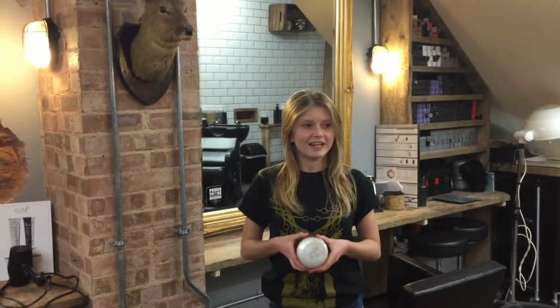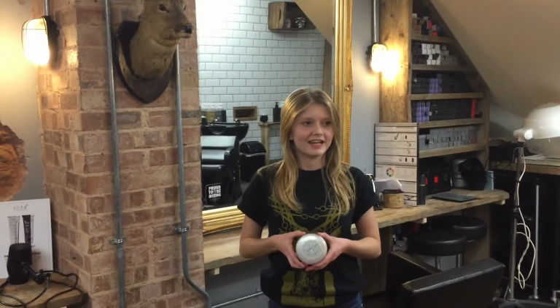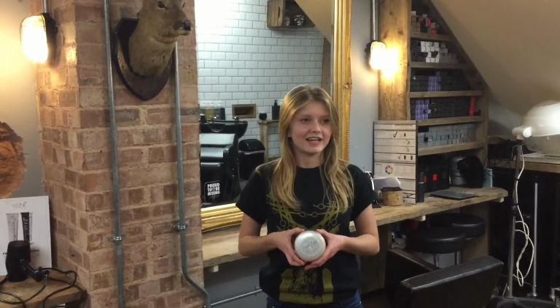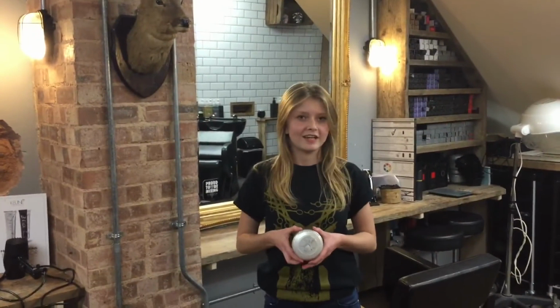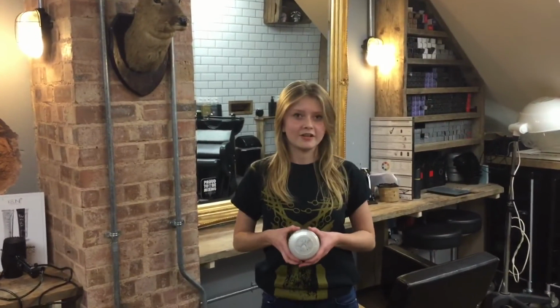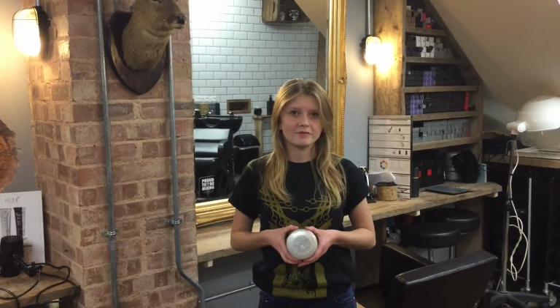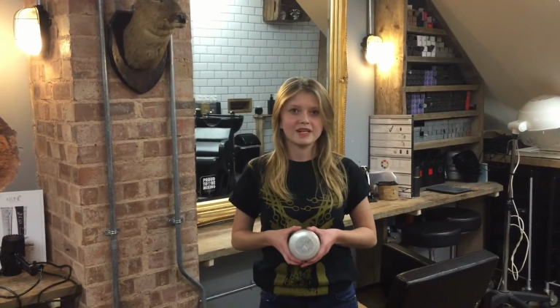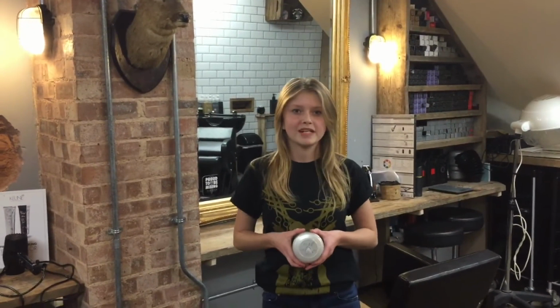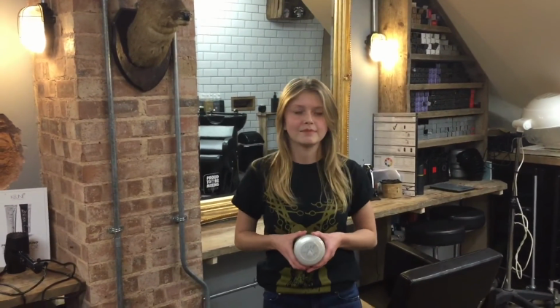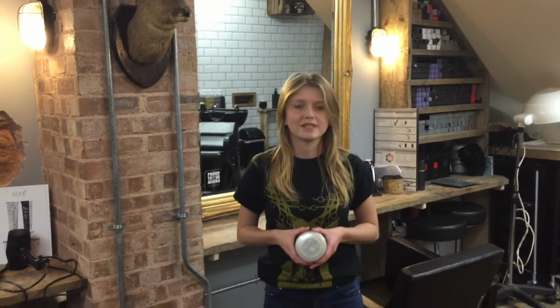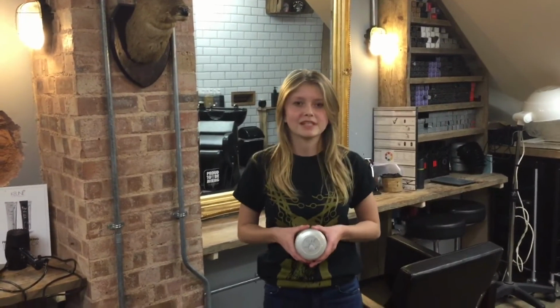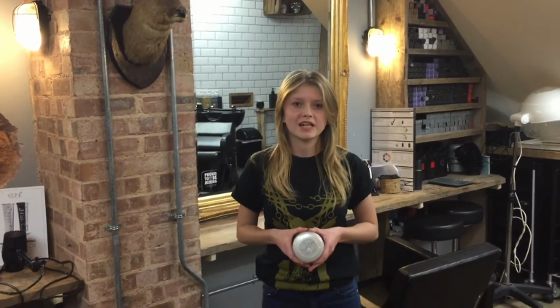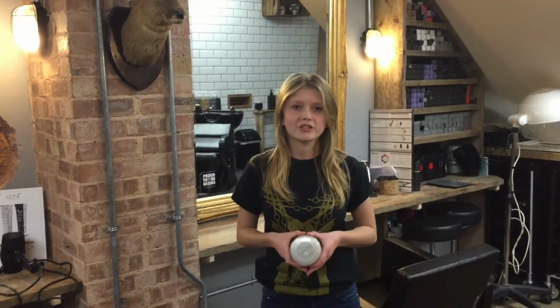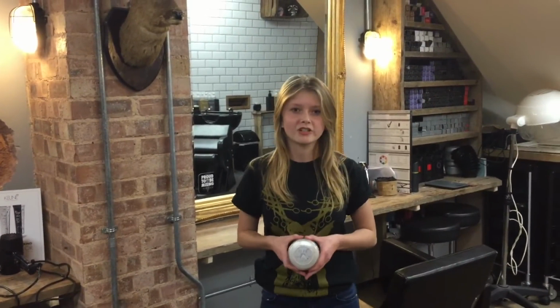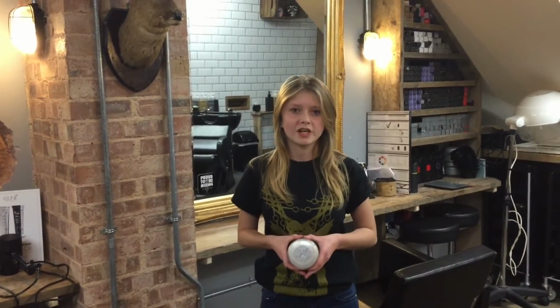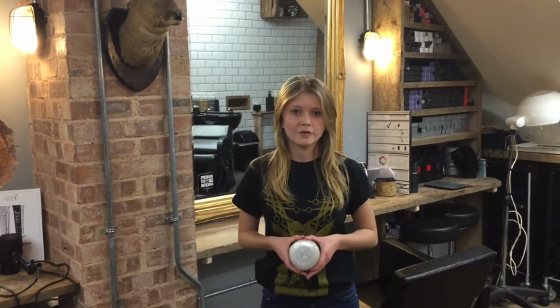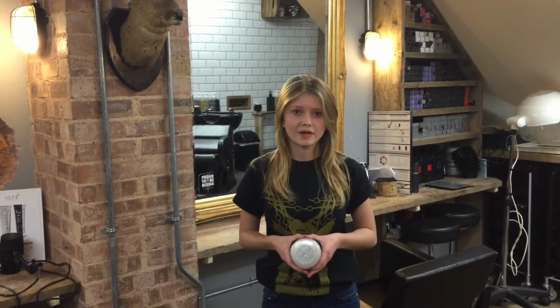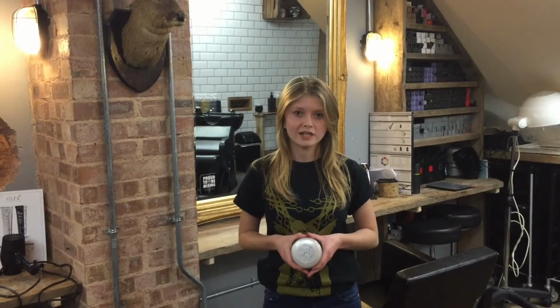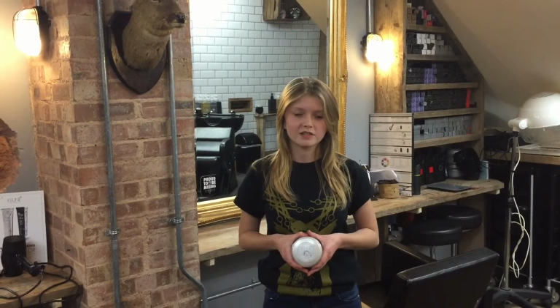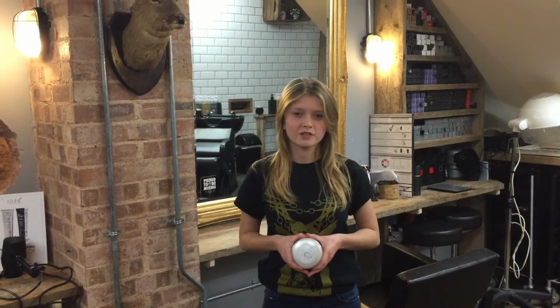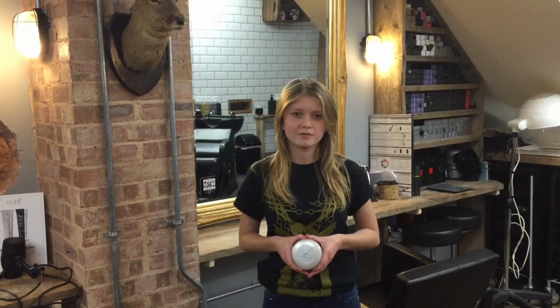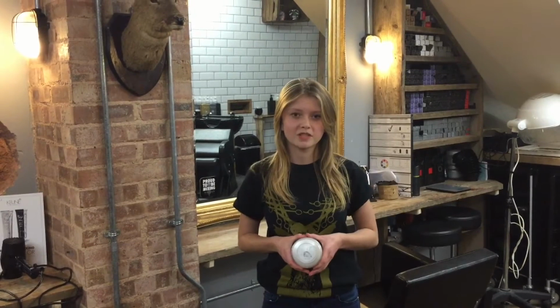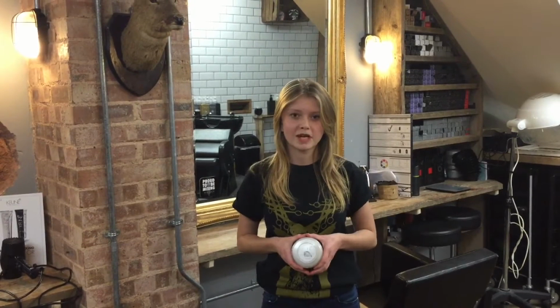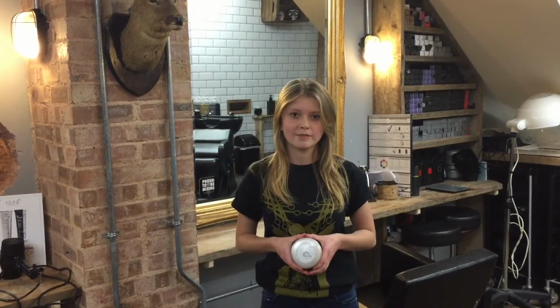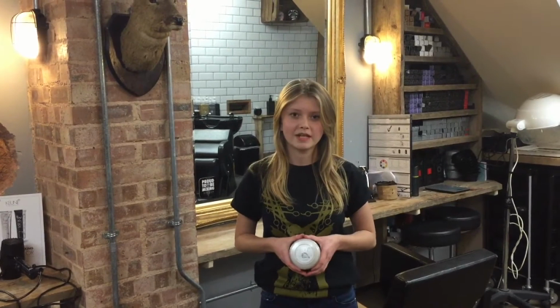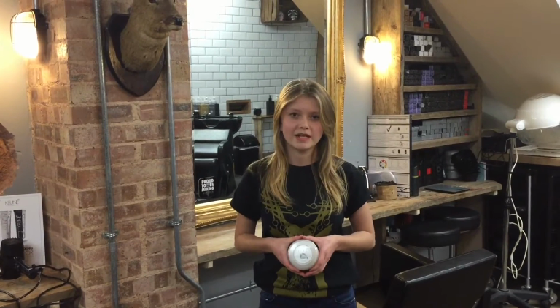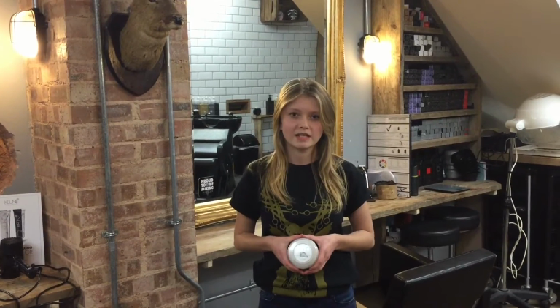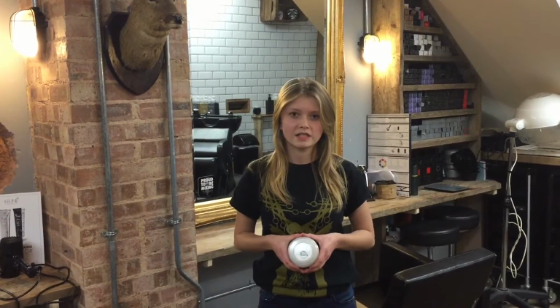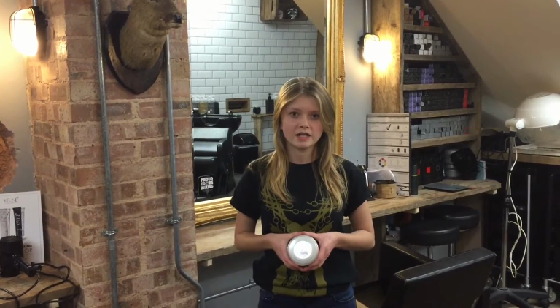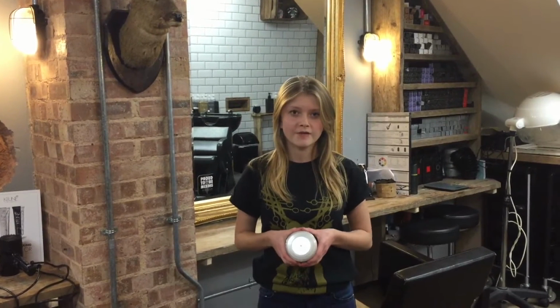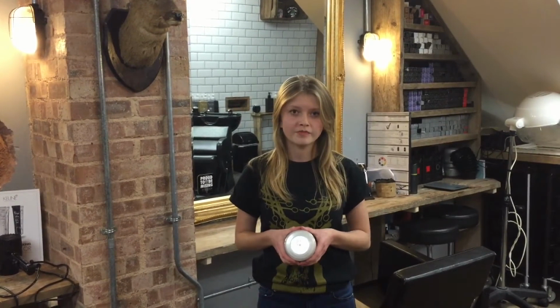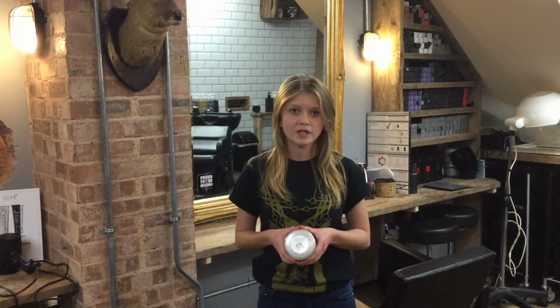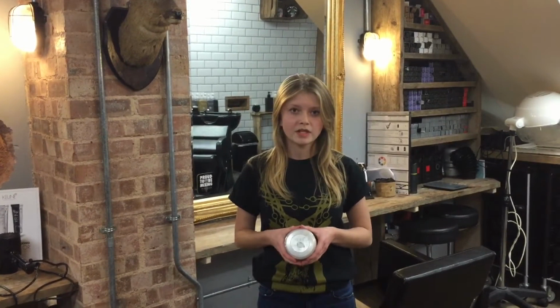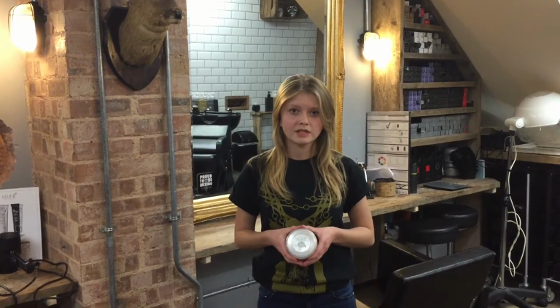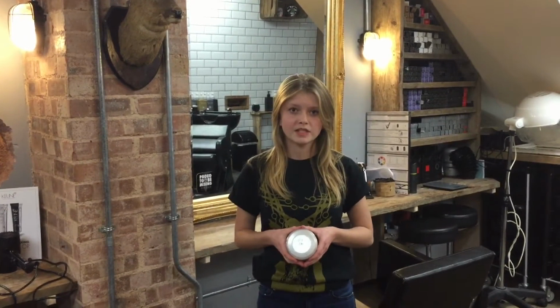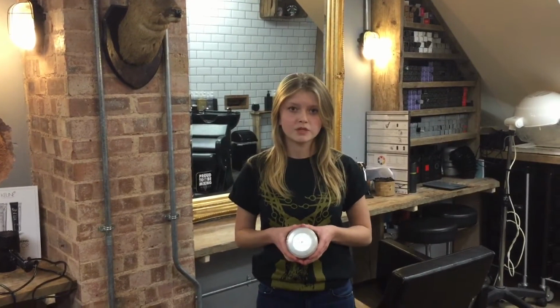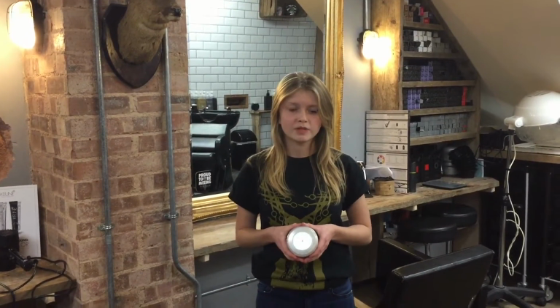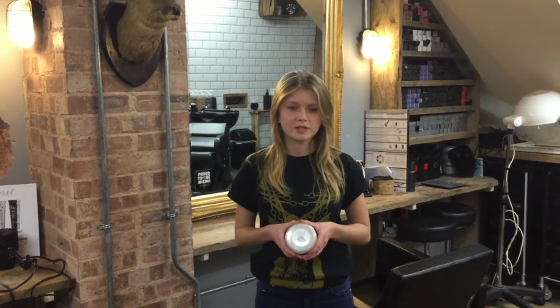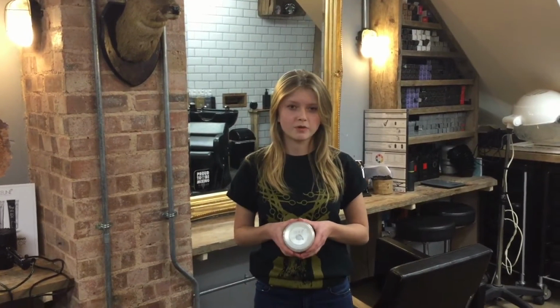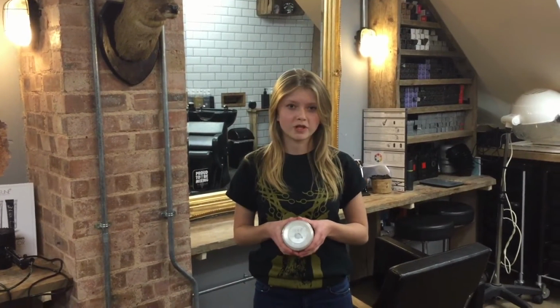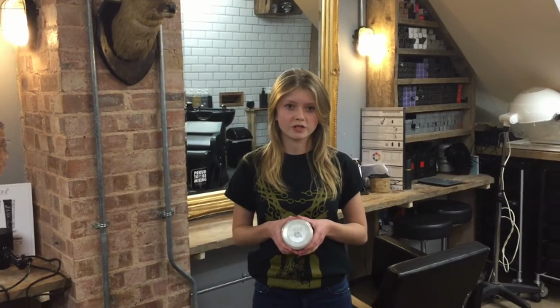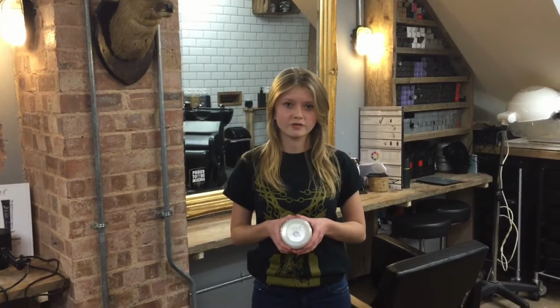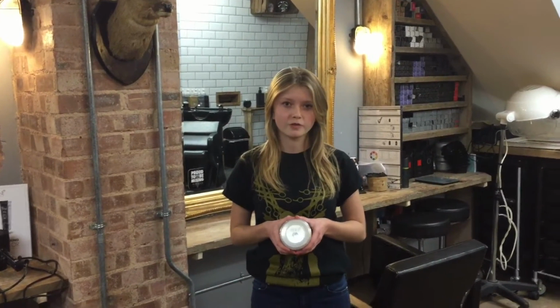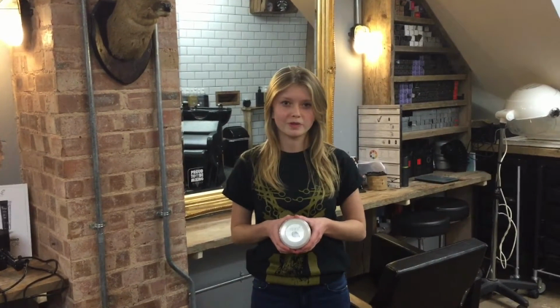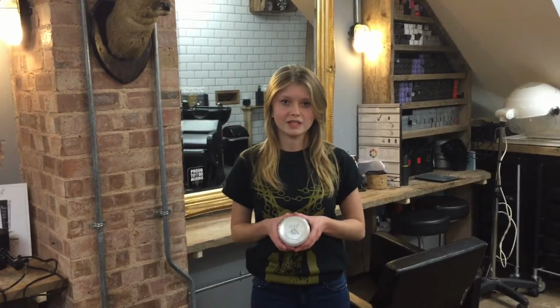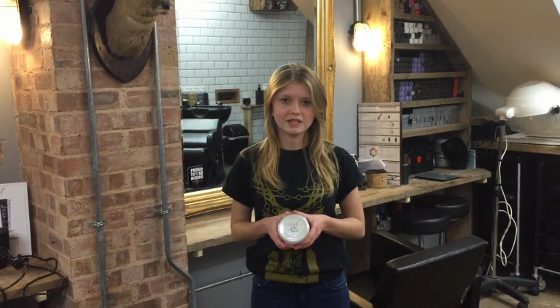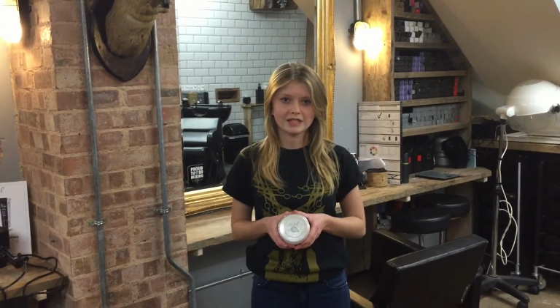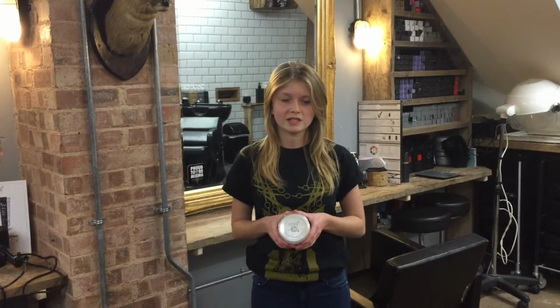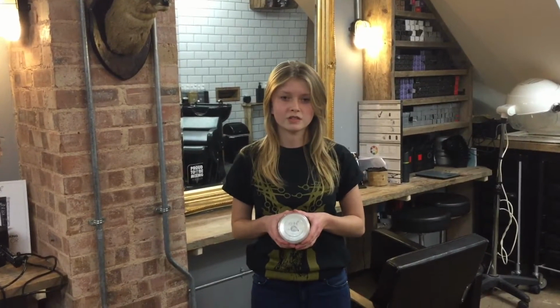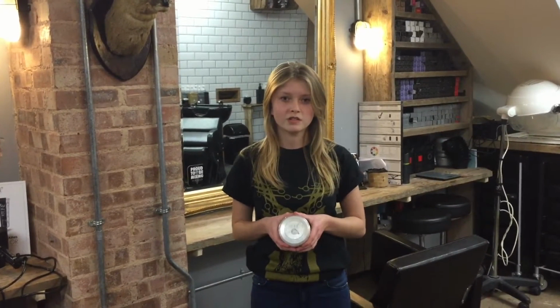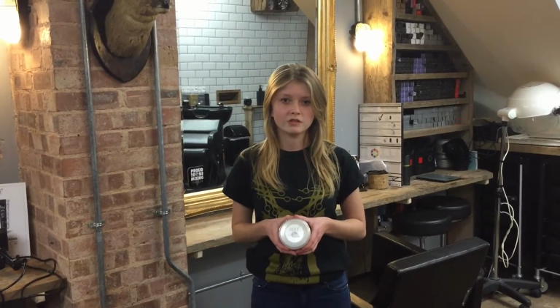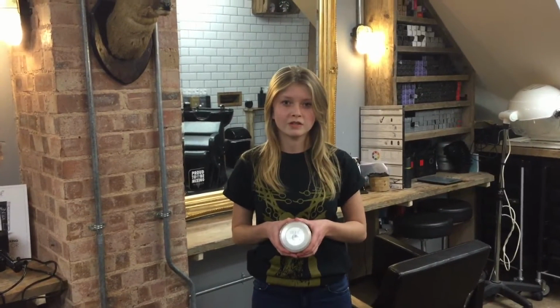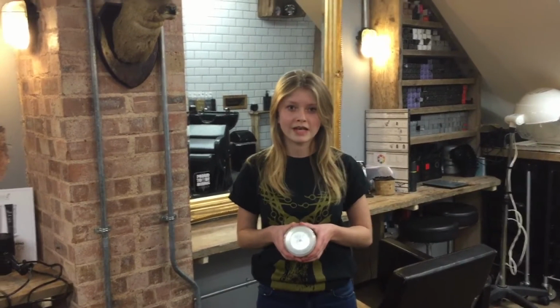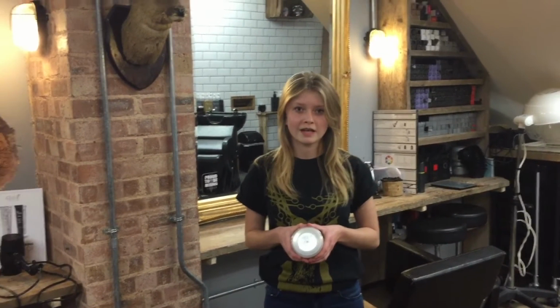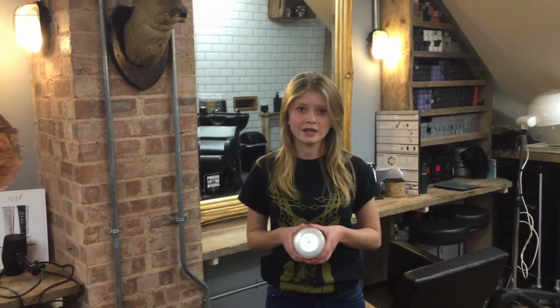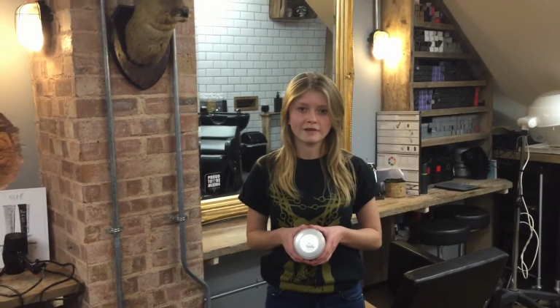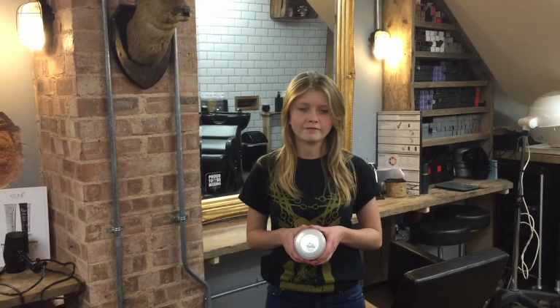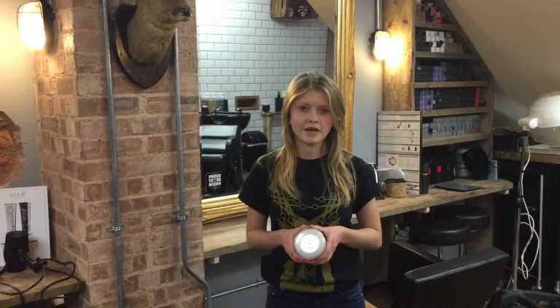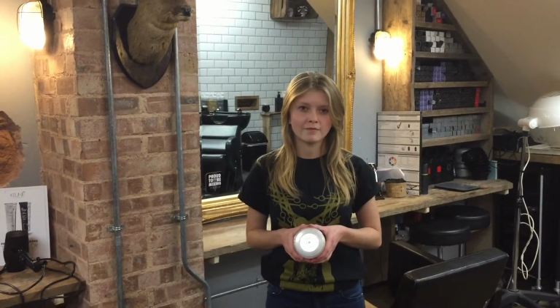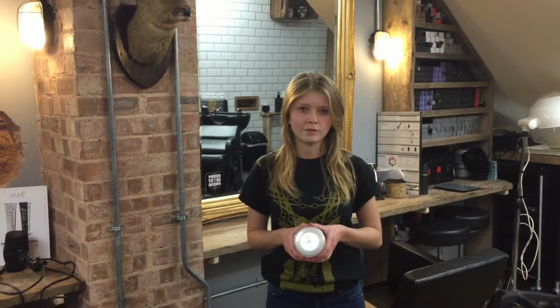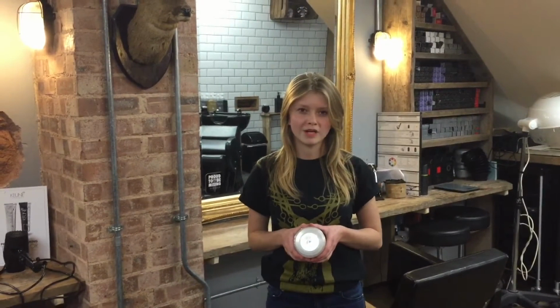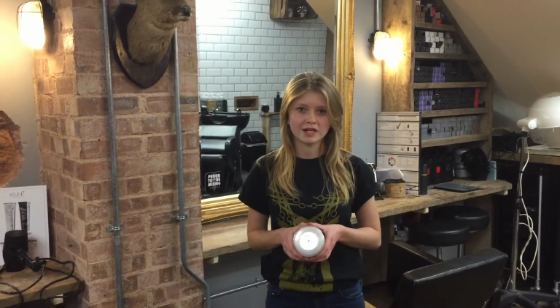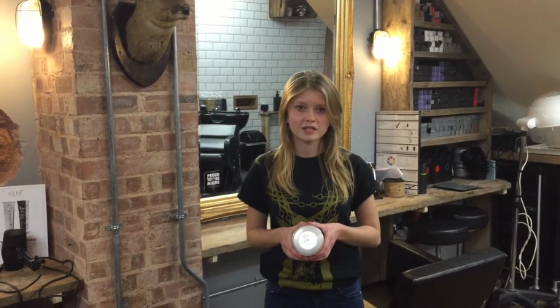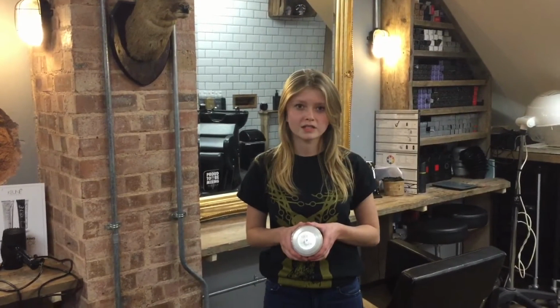Hello, my name is Sasha and I work at Tom Chapman Hair Design. This week's product of the week is Kune Careline Fiber Wax.